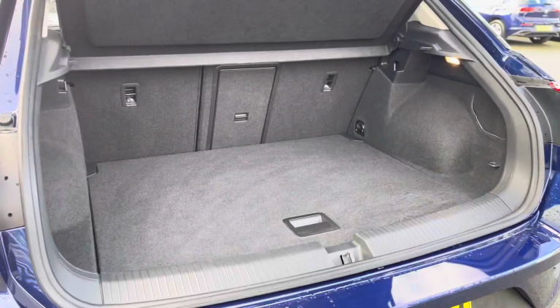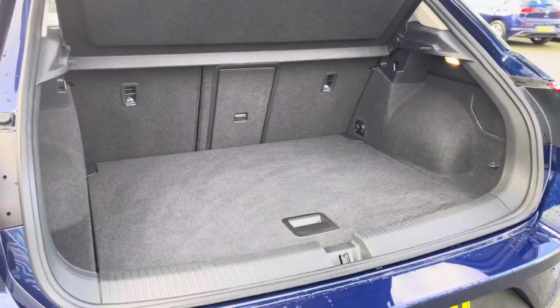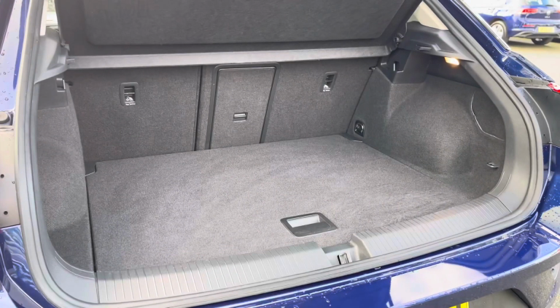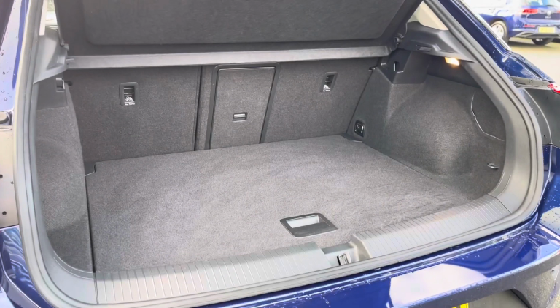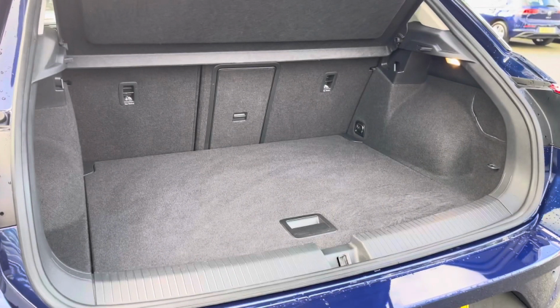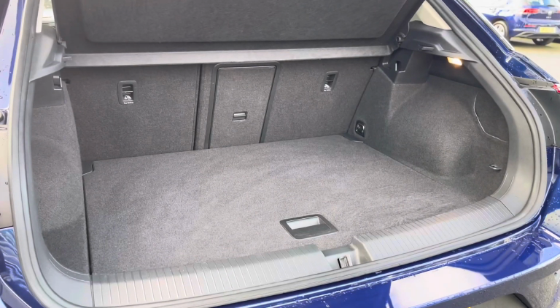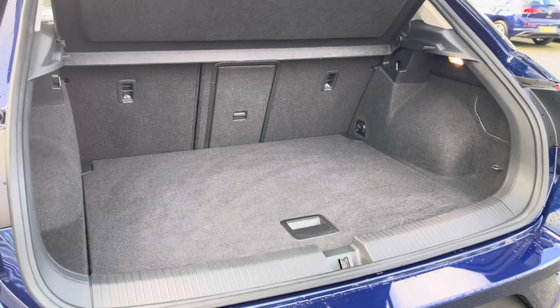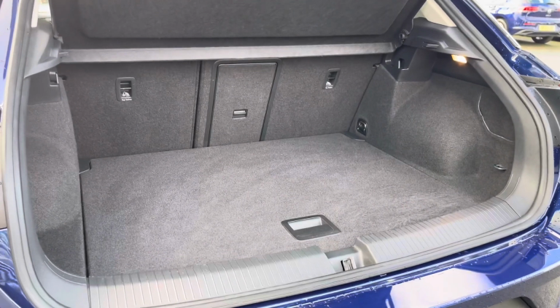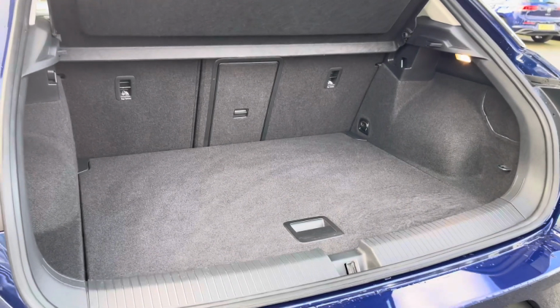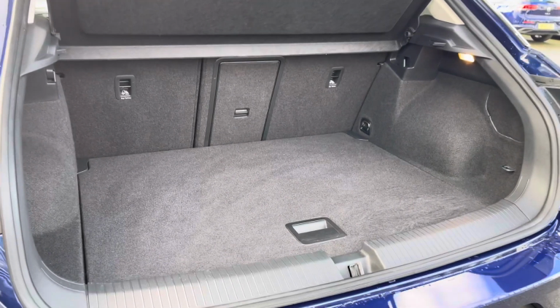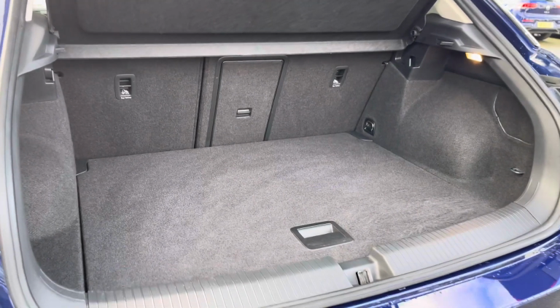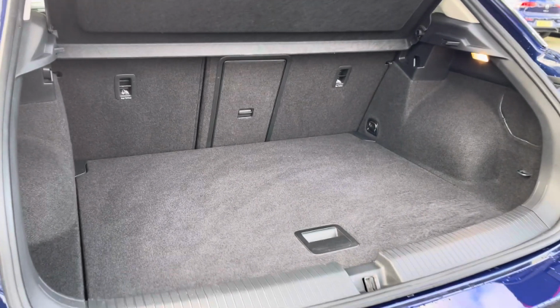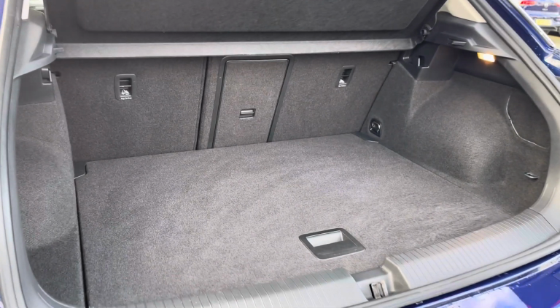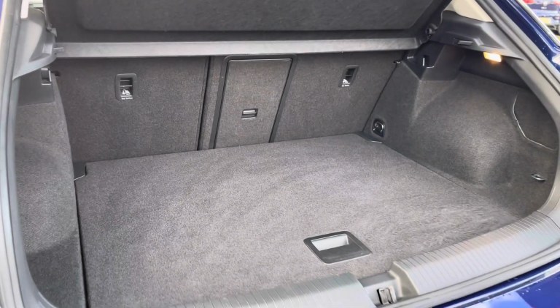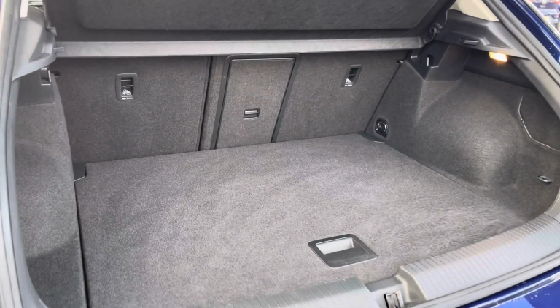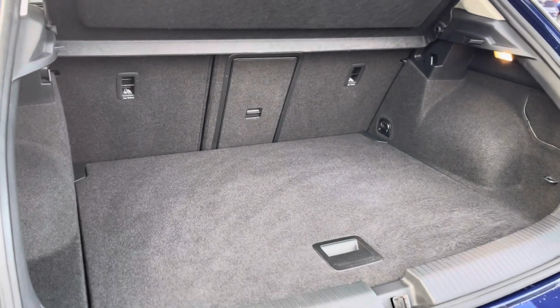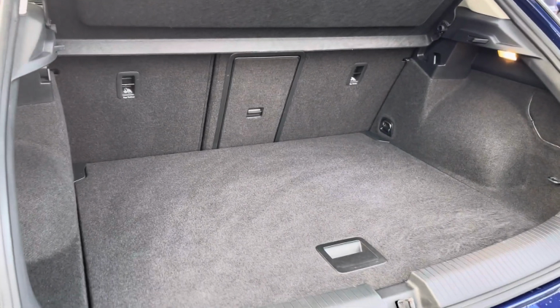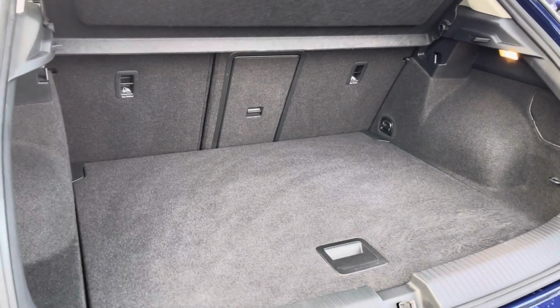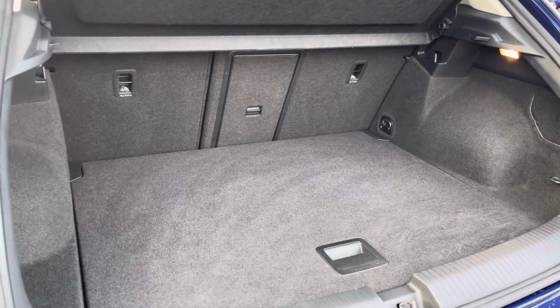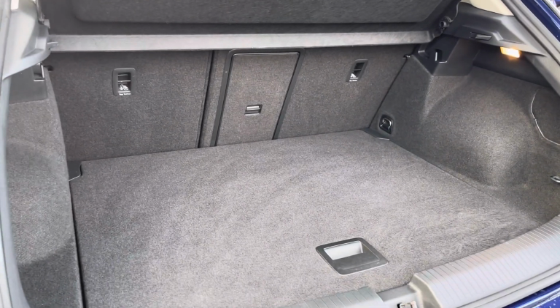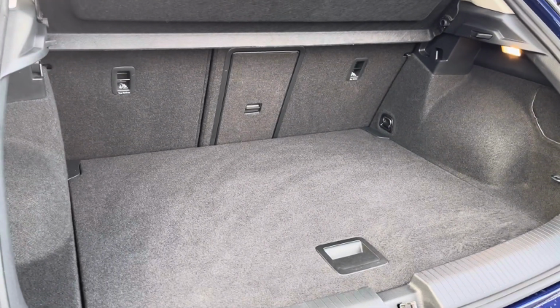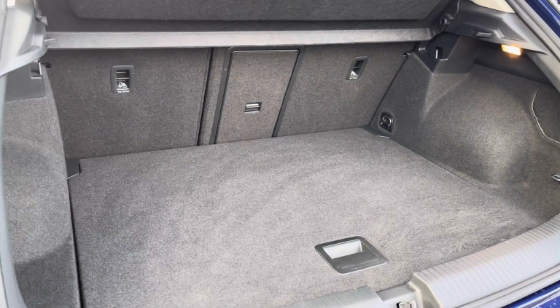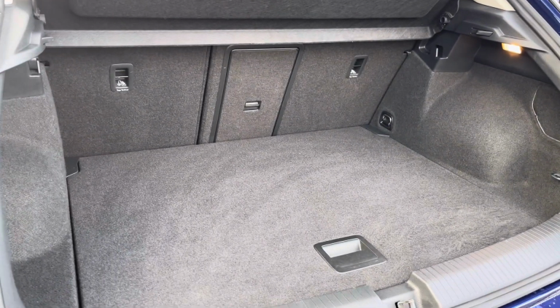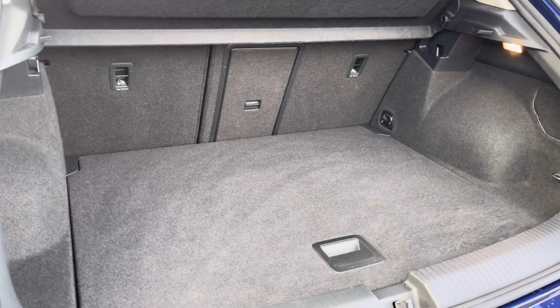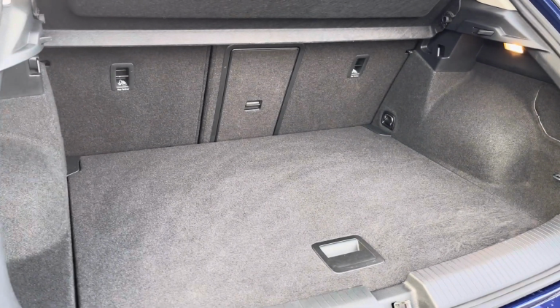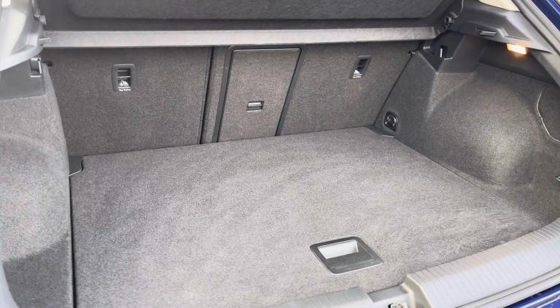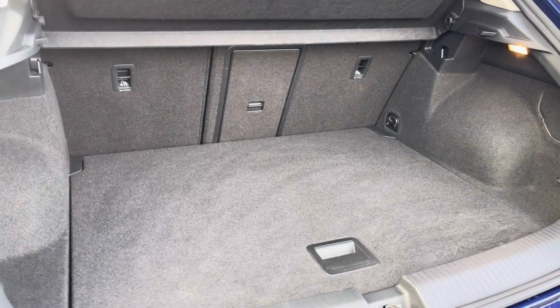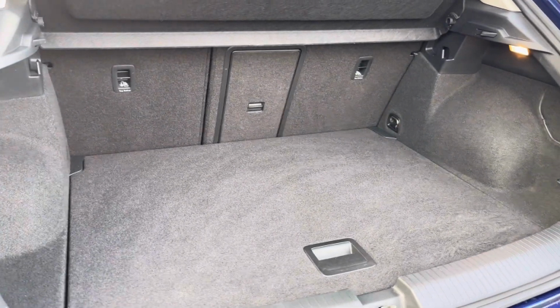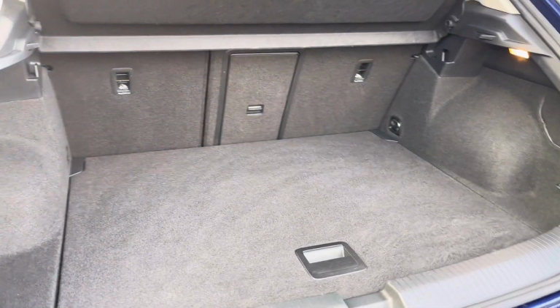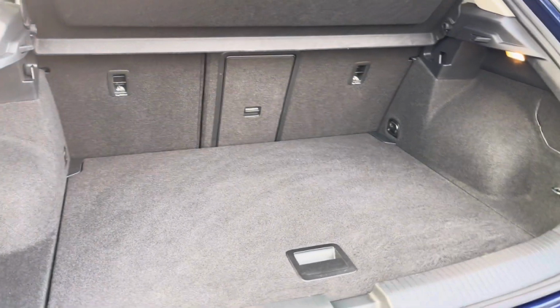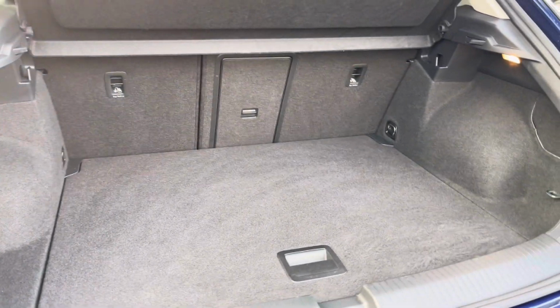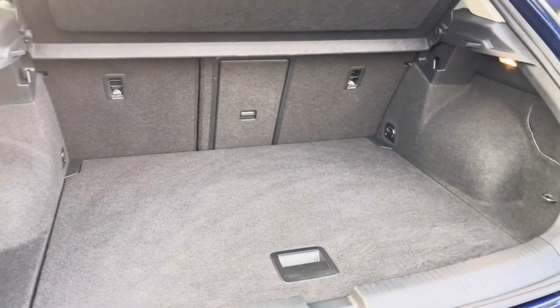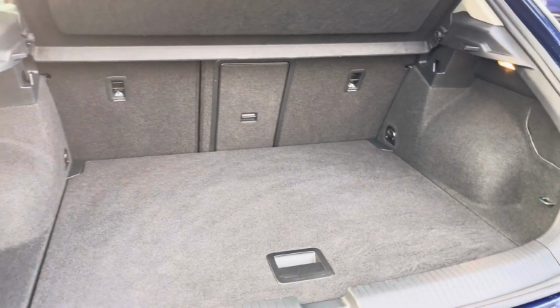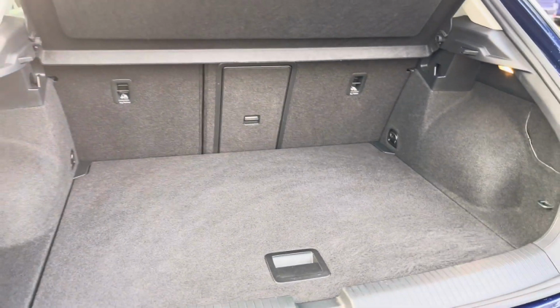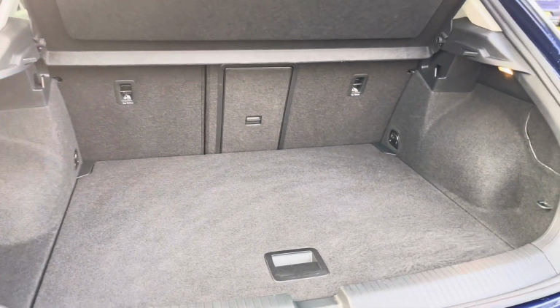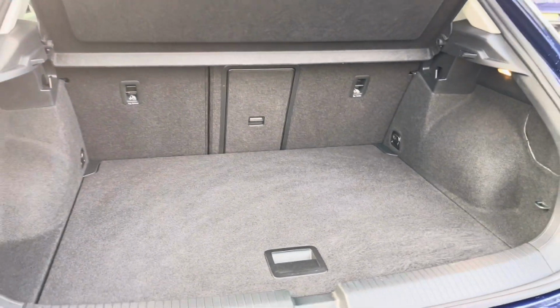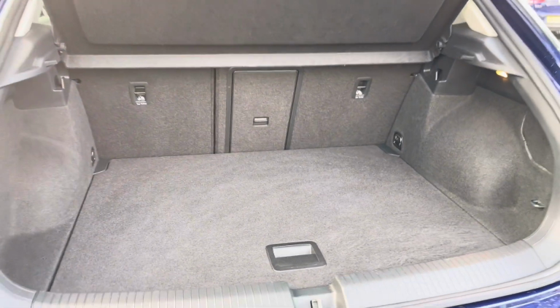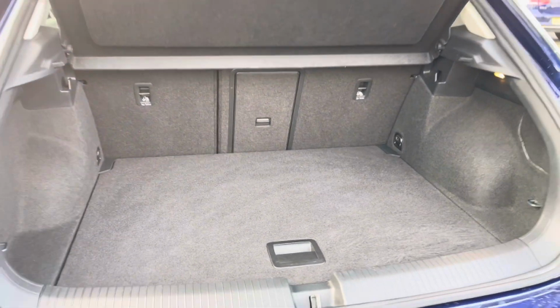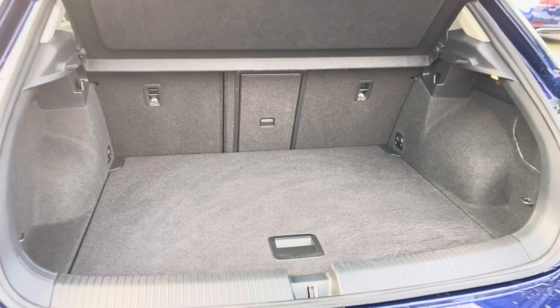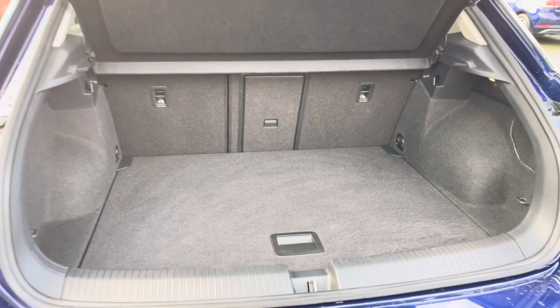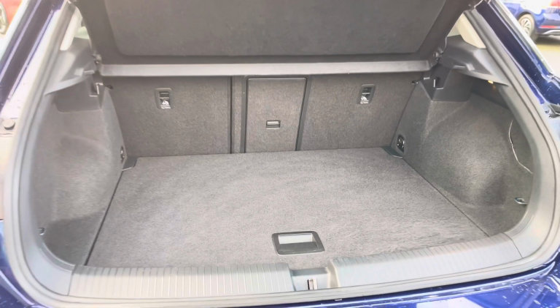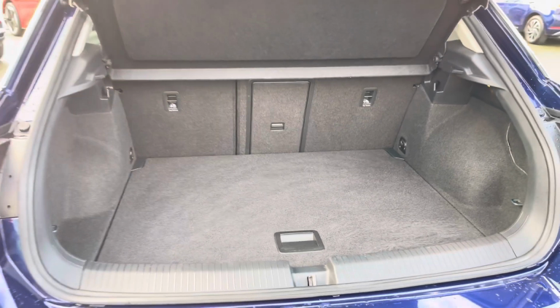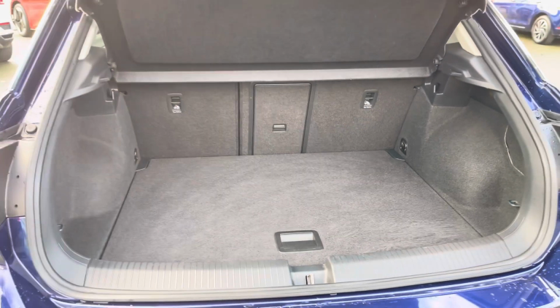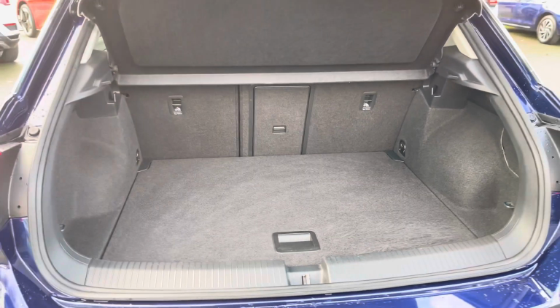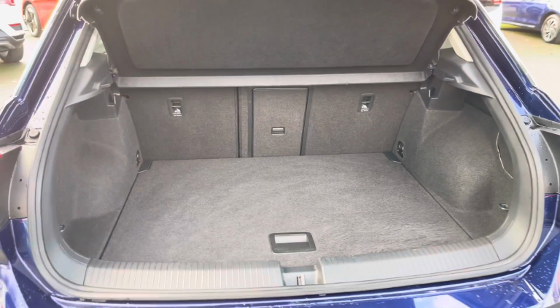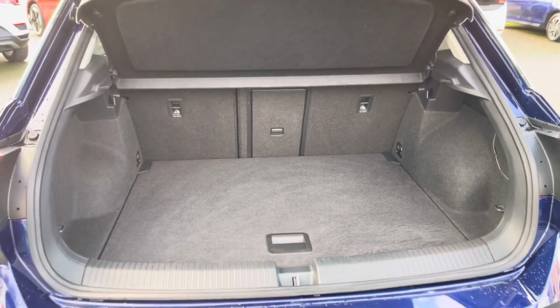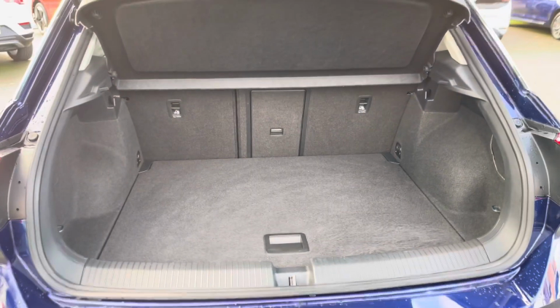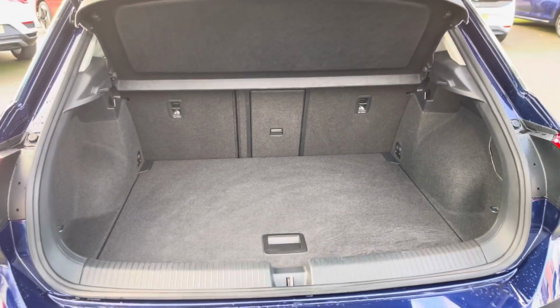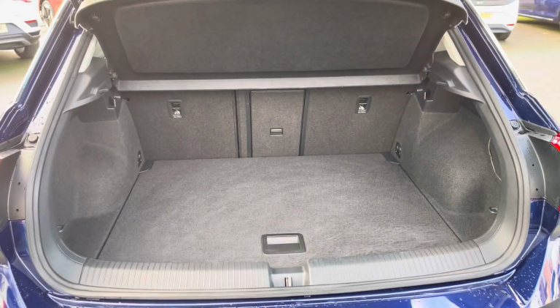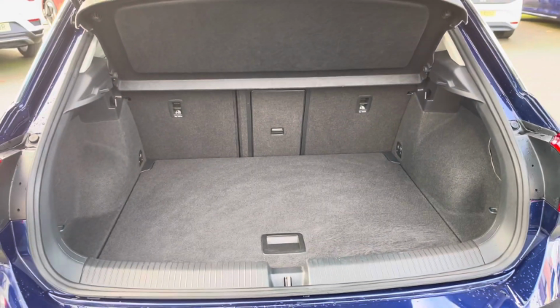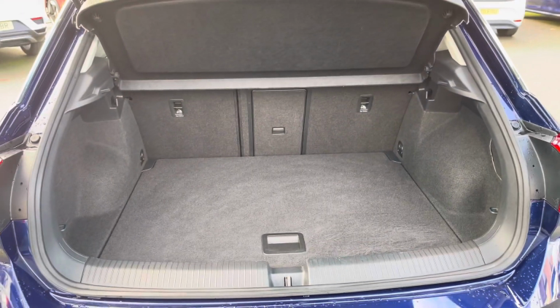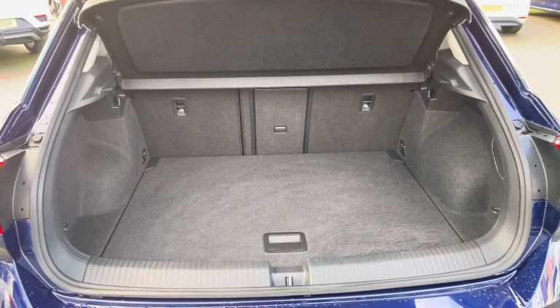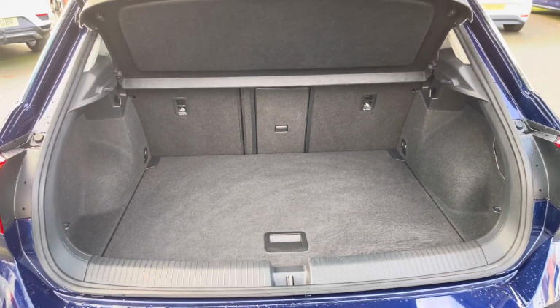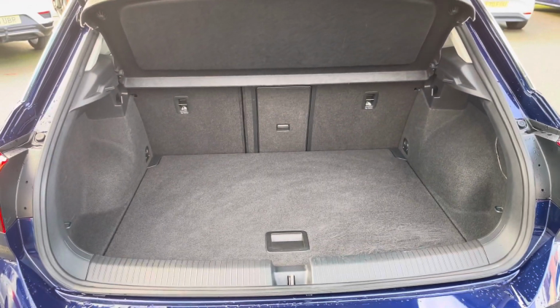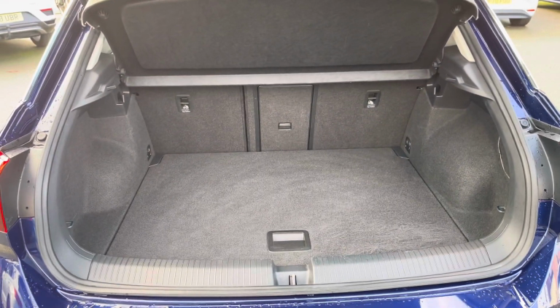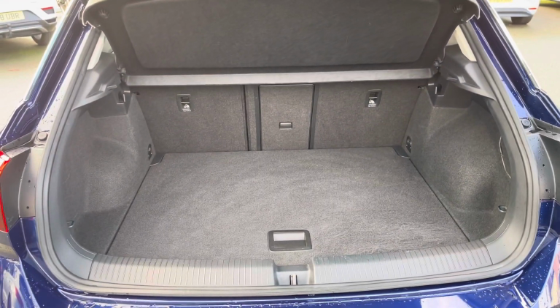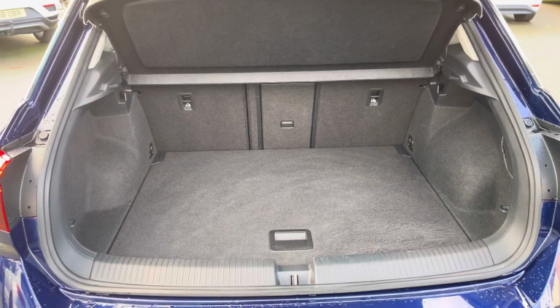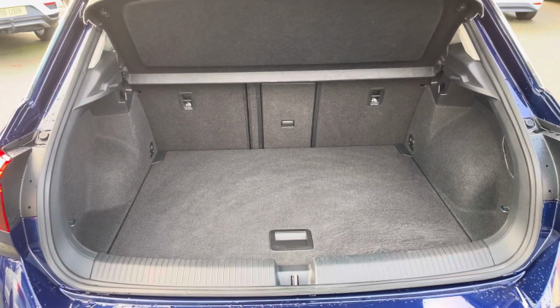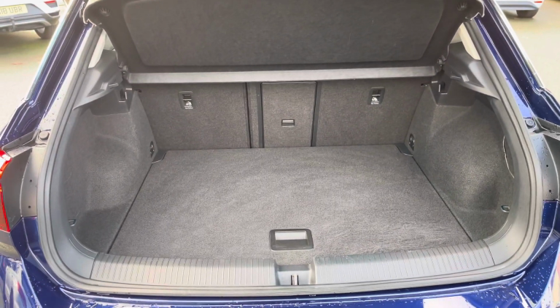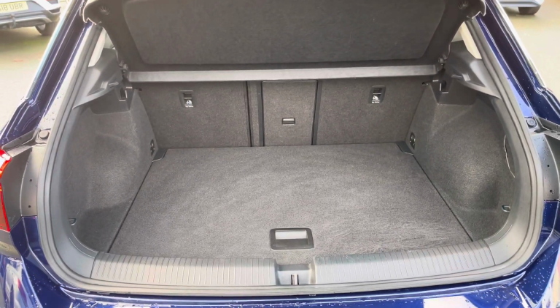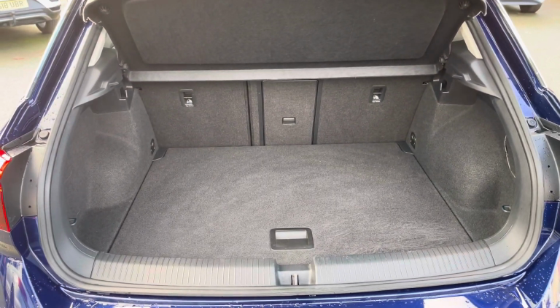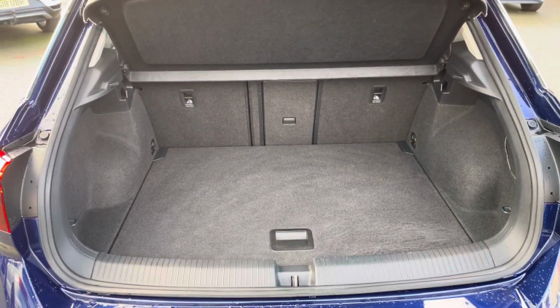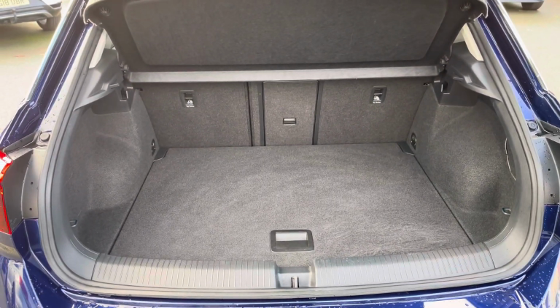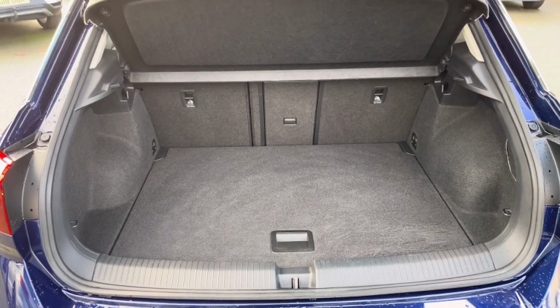There's a generously smart boot space available and split folding seats including a load-through hatch for any longer items, so plenty of room there for multiple suitcases and any further luggage.